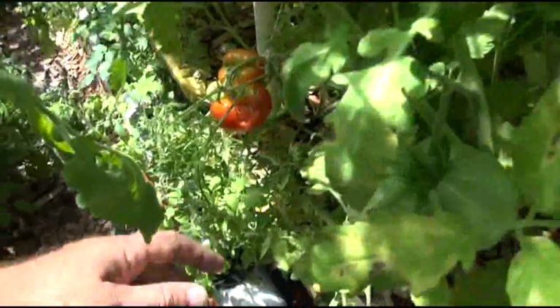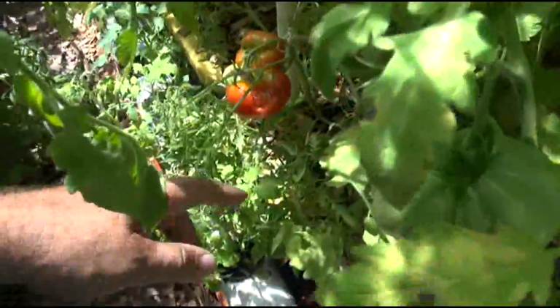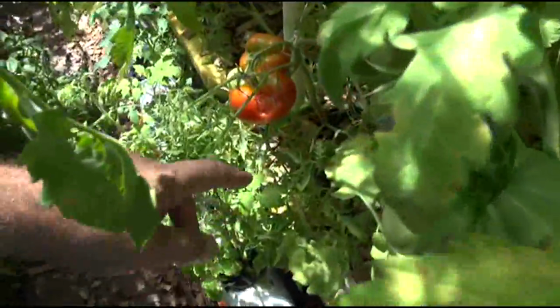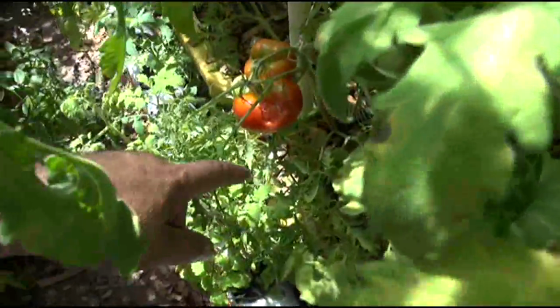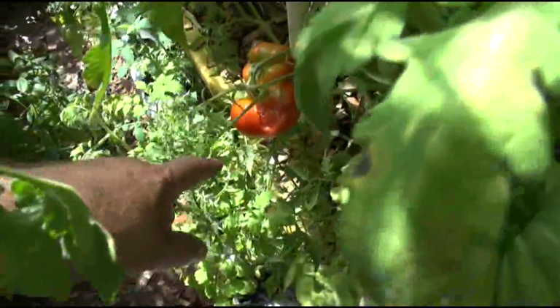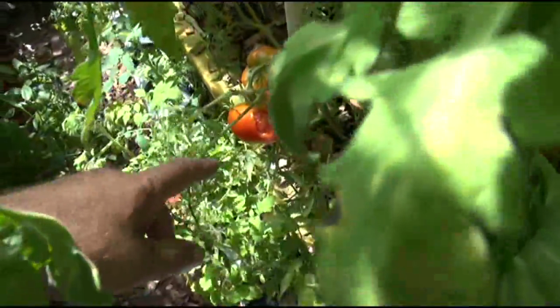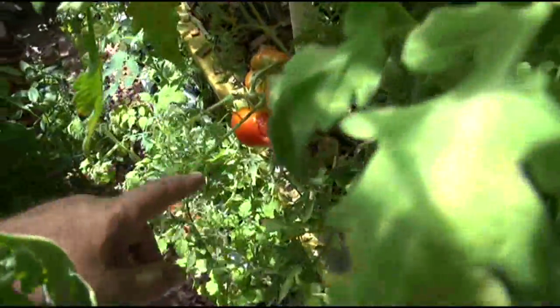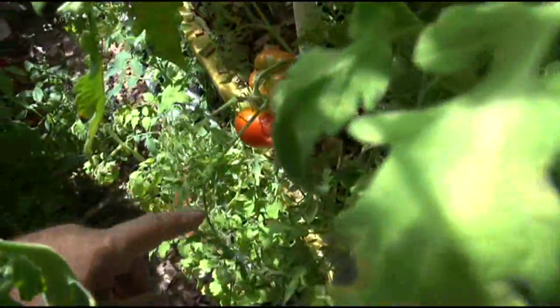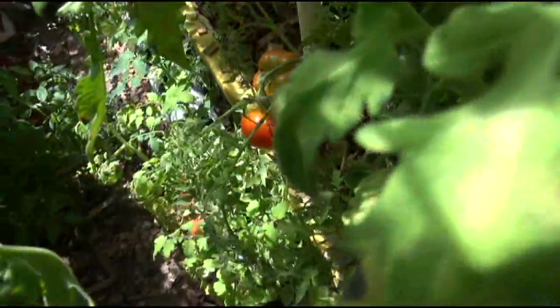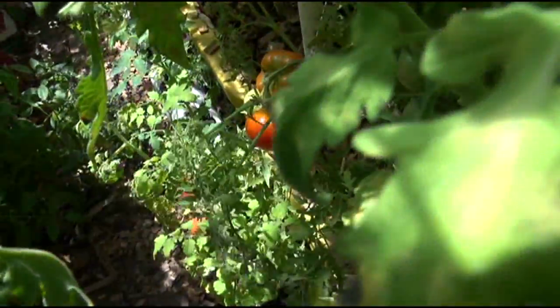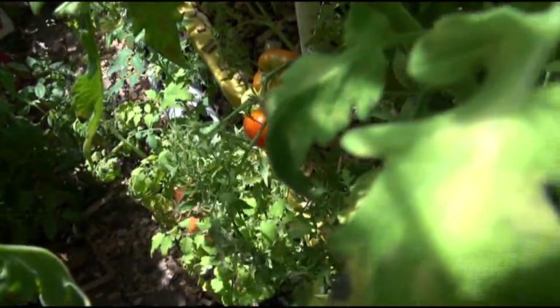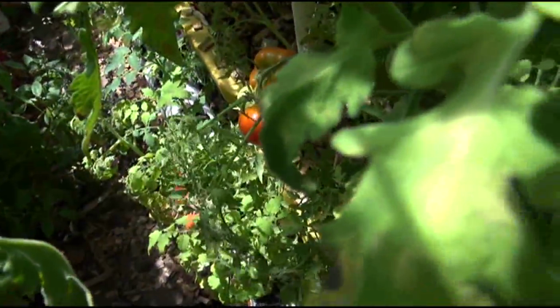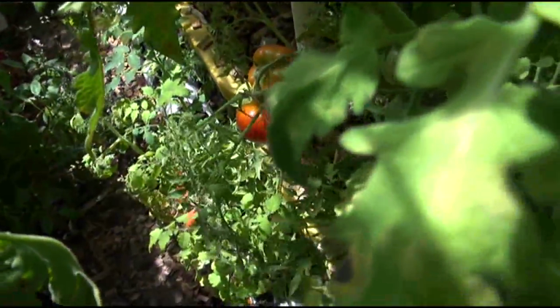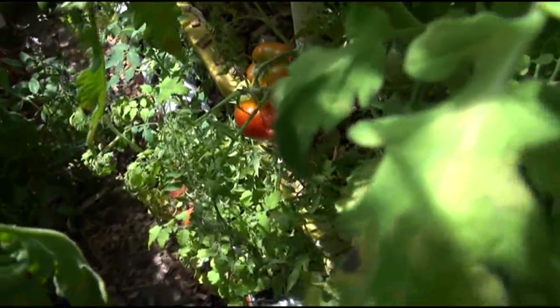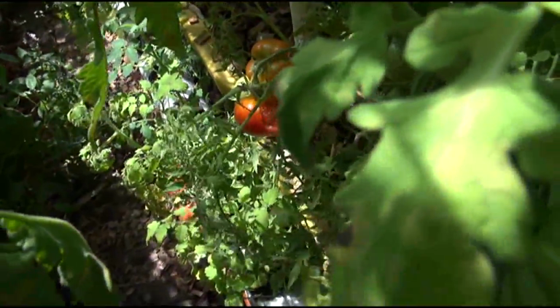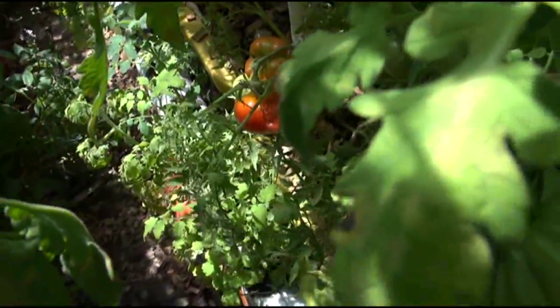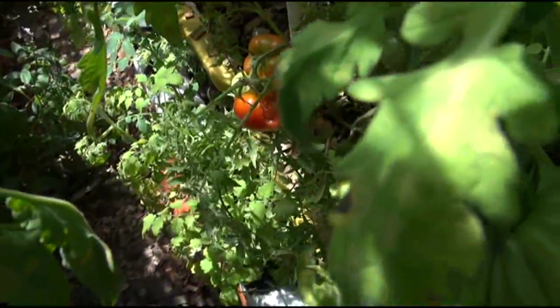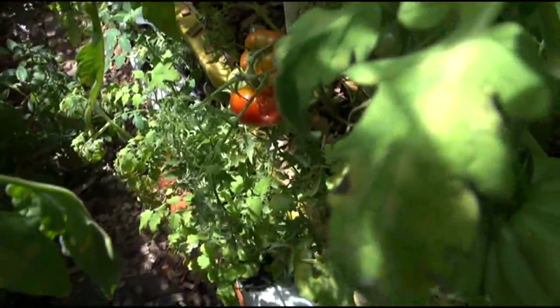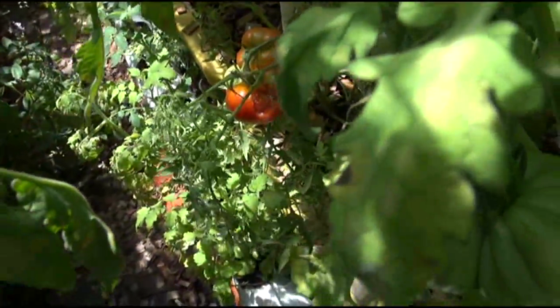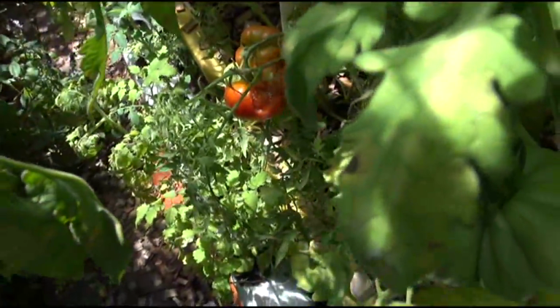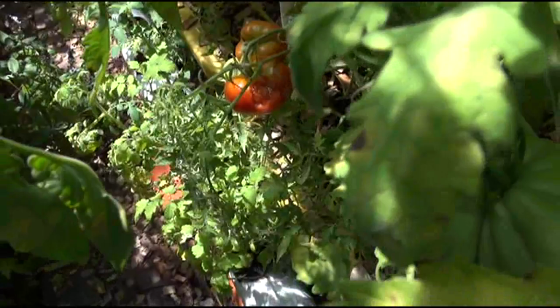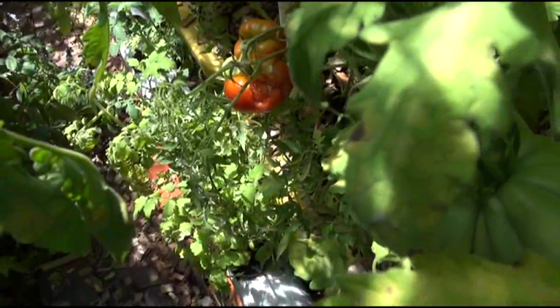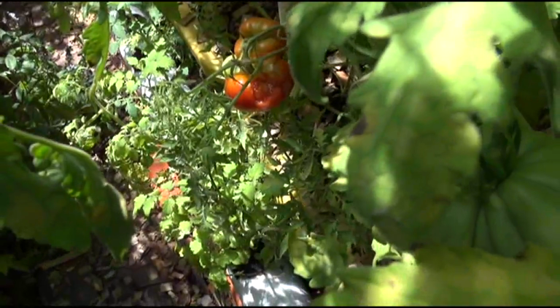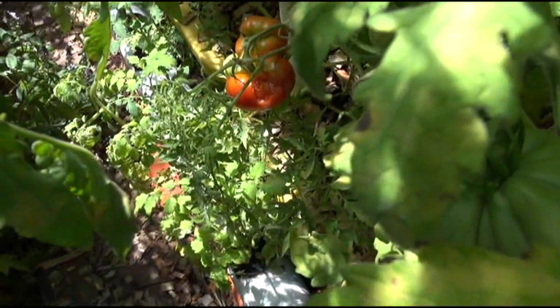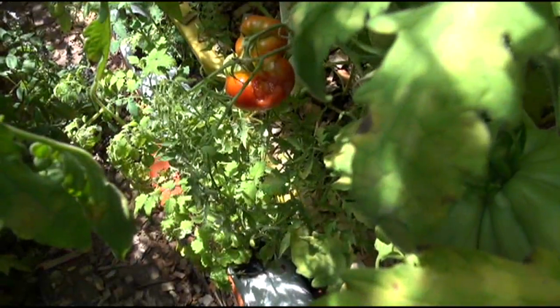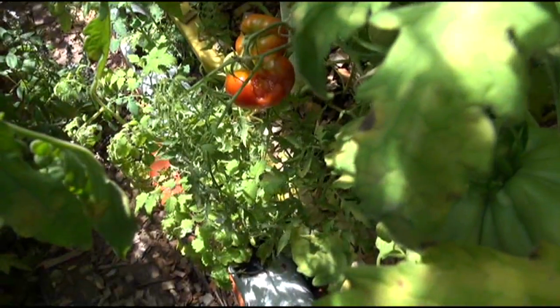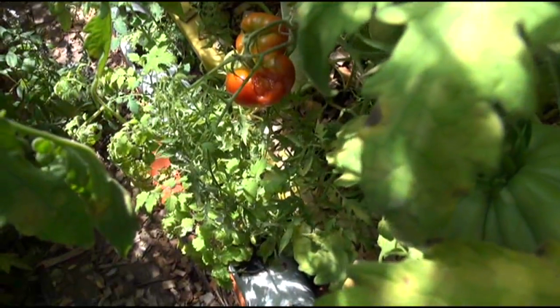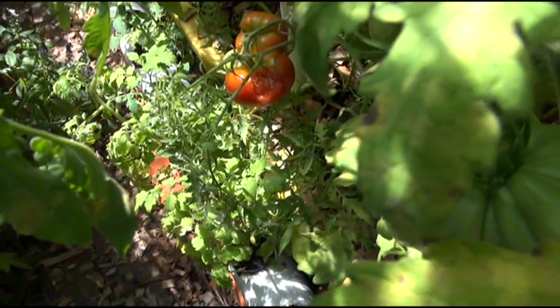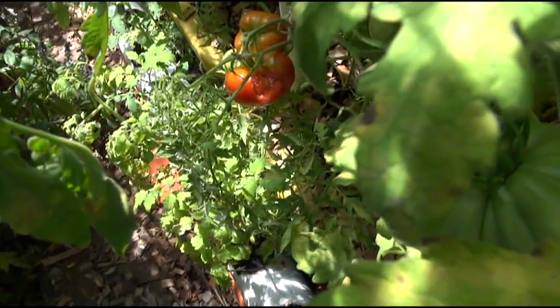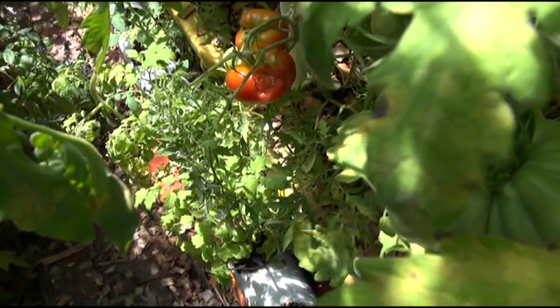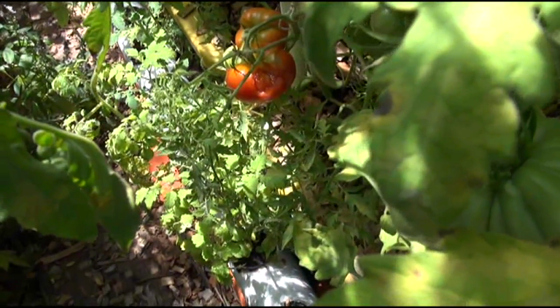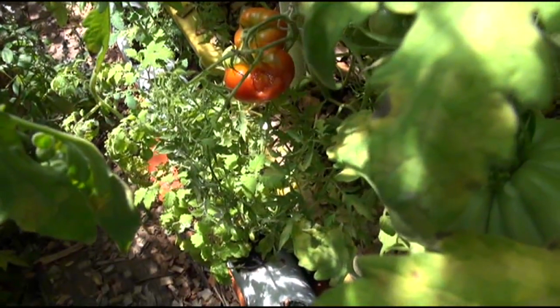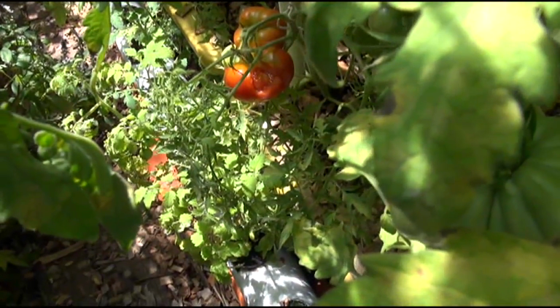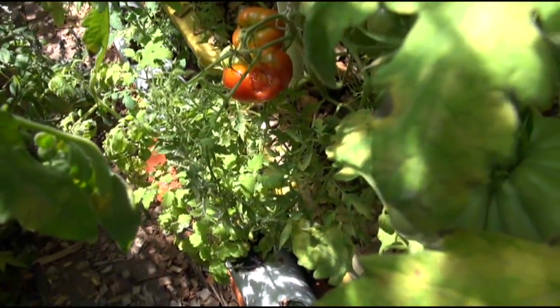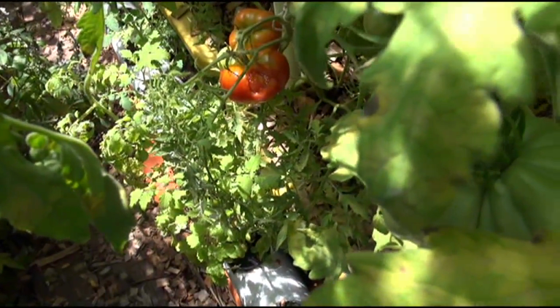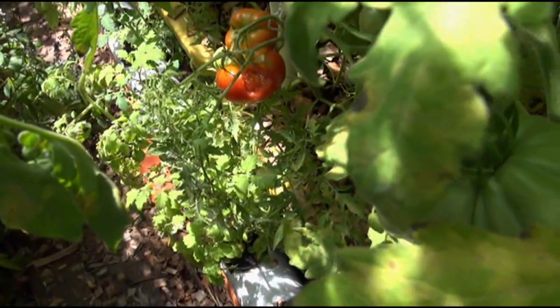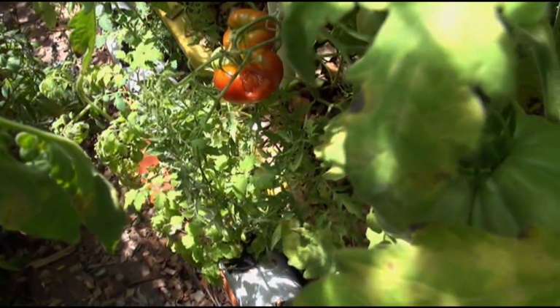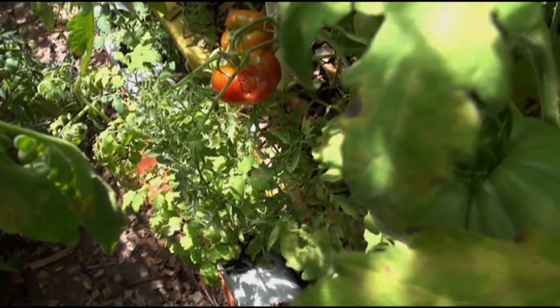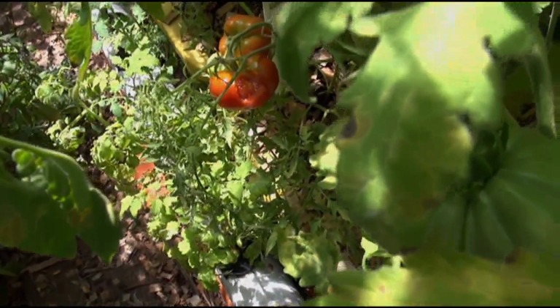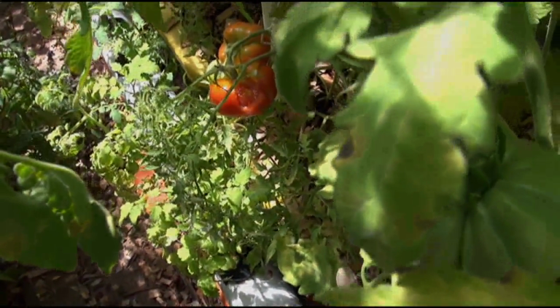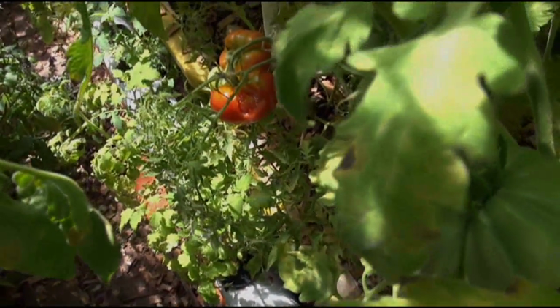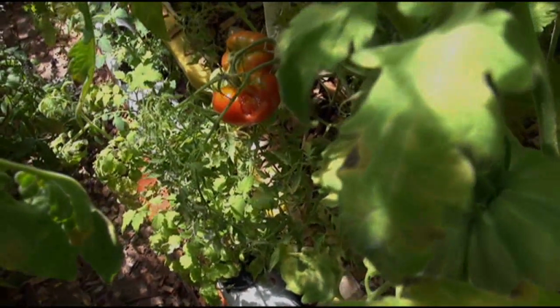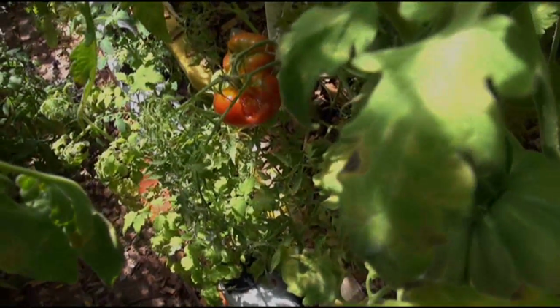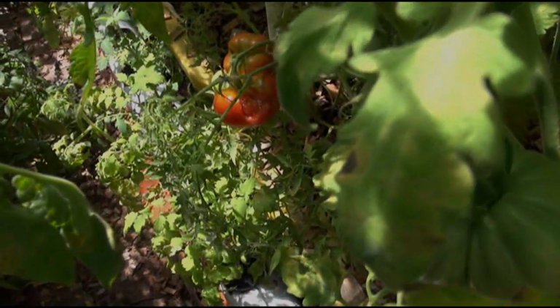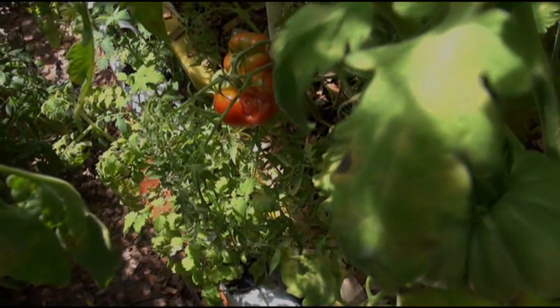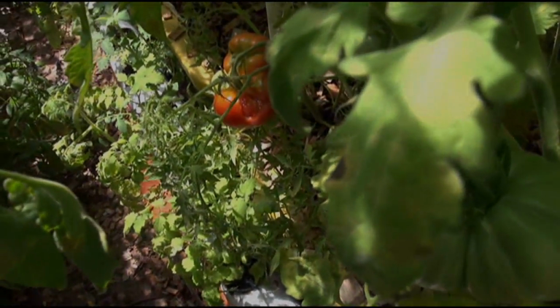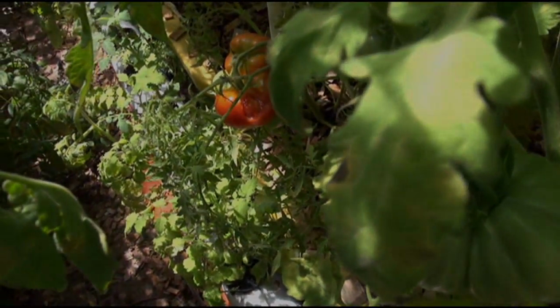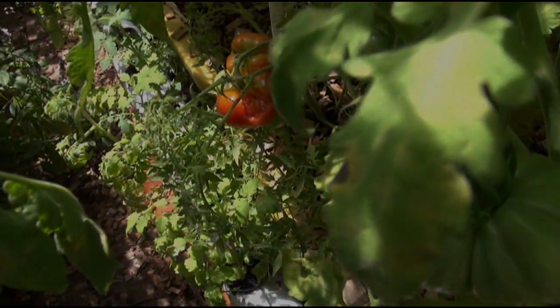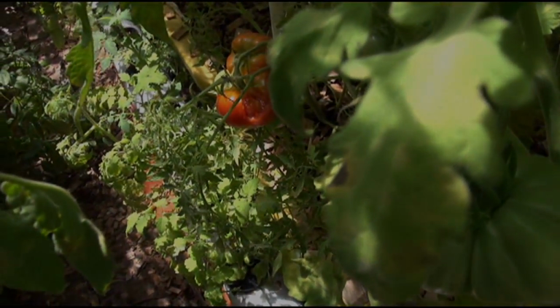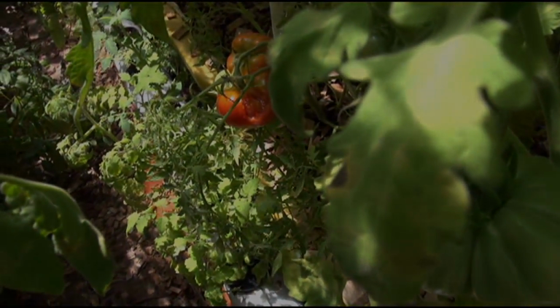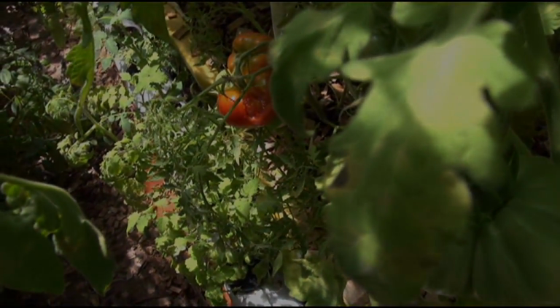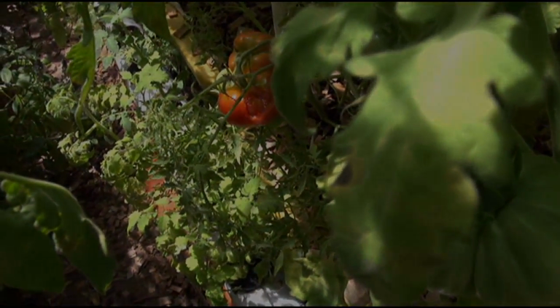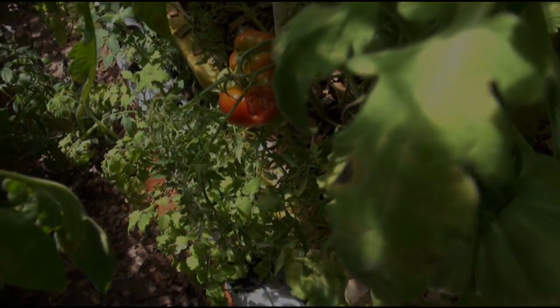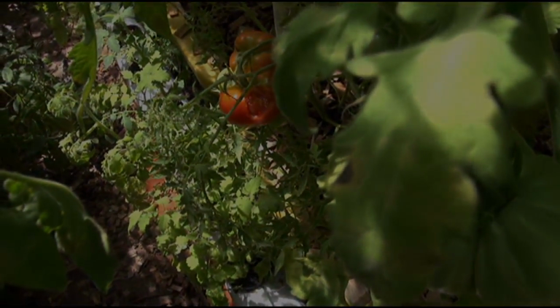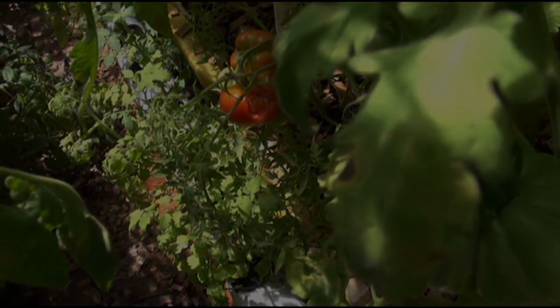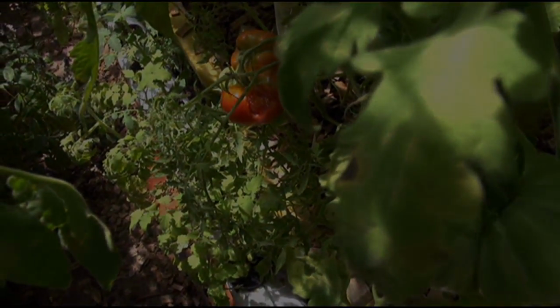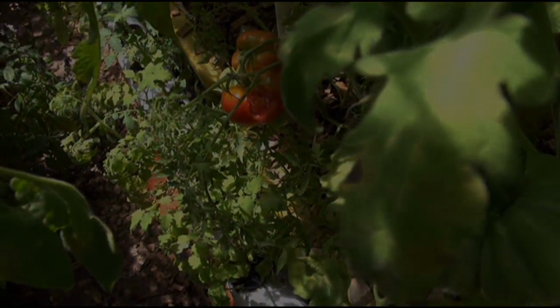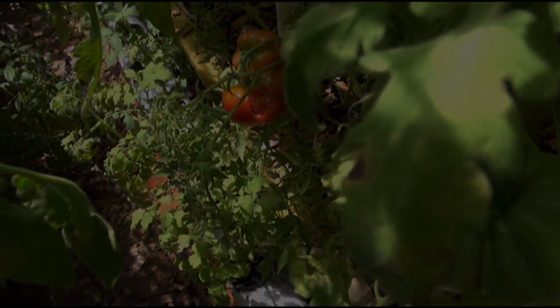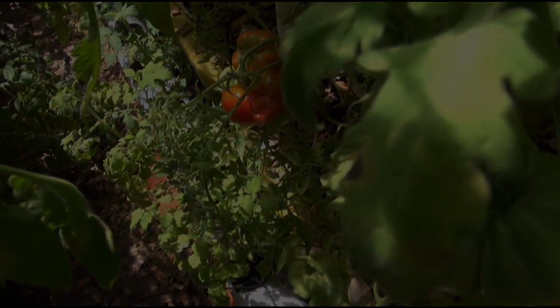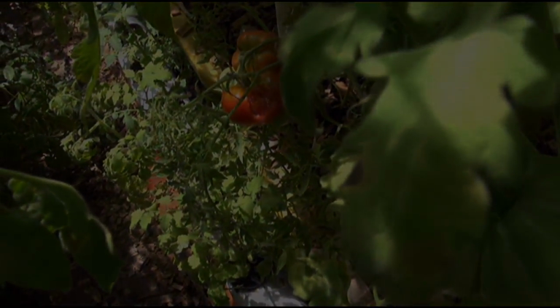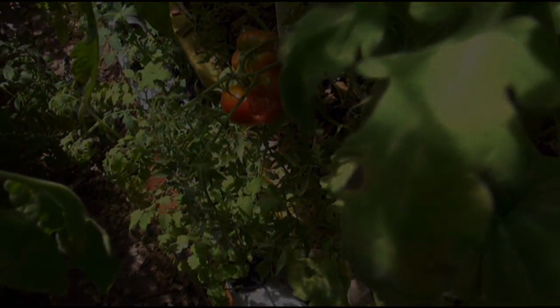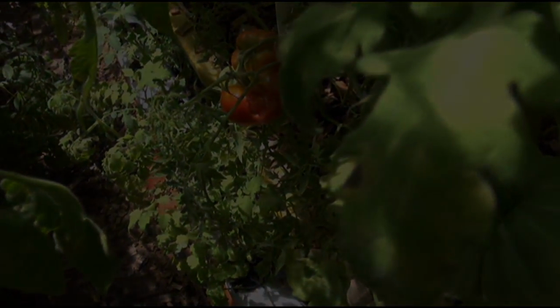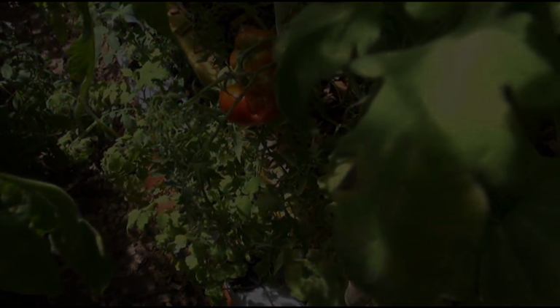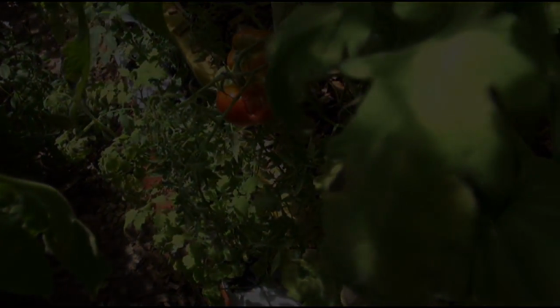I just want to show you: if you have rodent problems in your greenhouse, this is what to expect. It's not just birds, guys — it's not just birds.